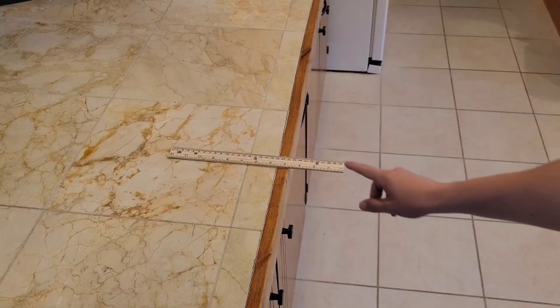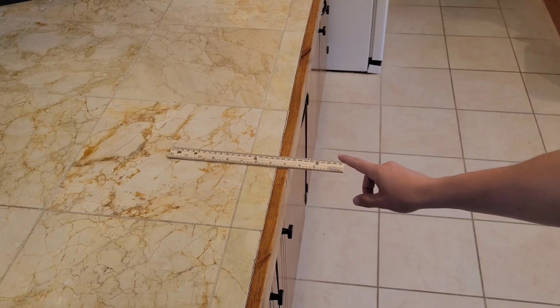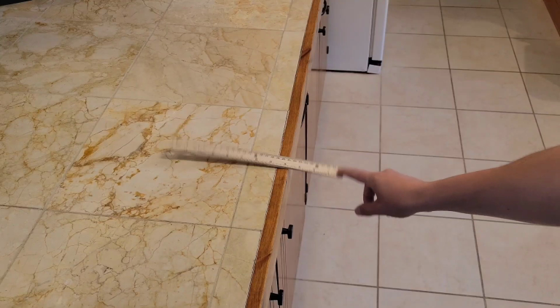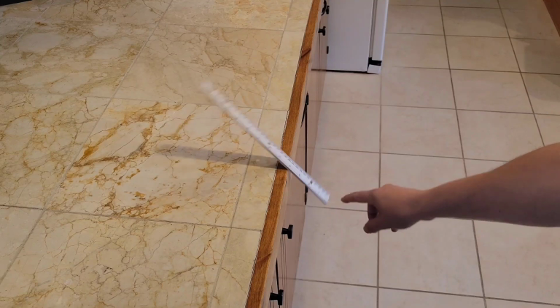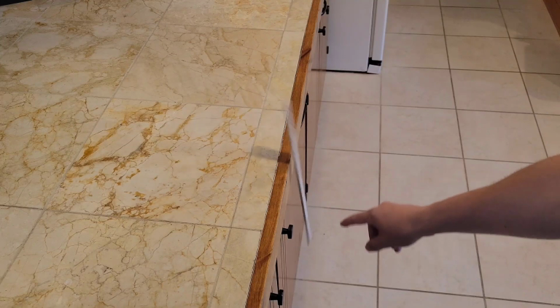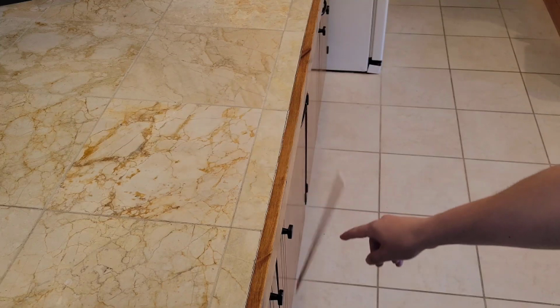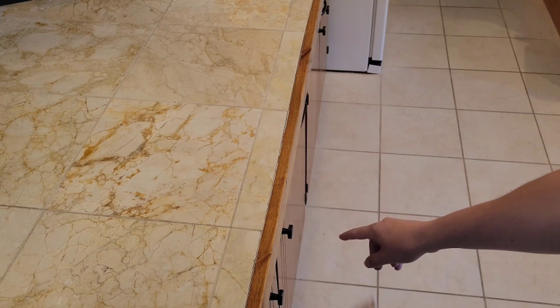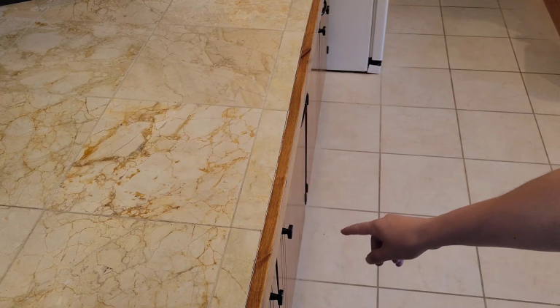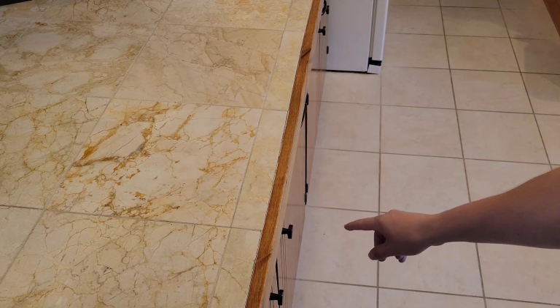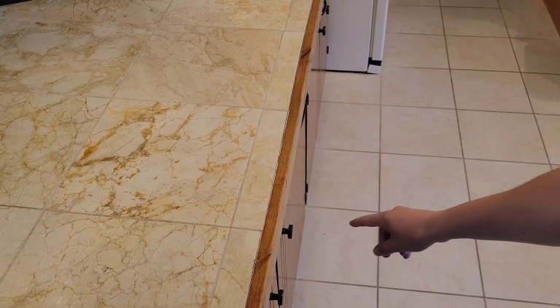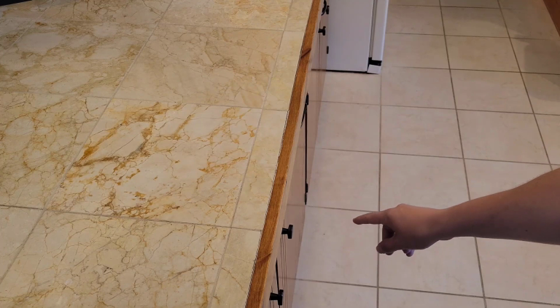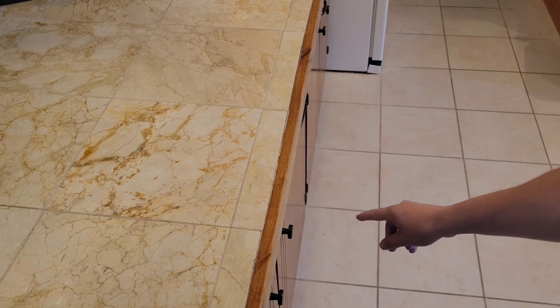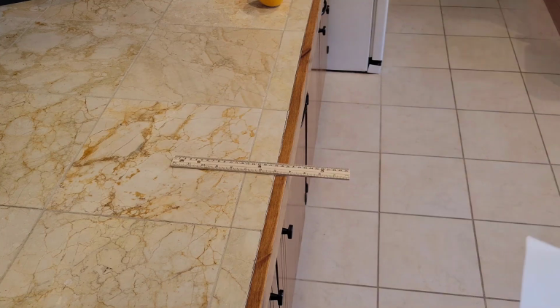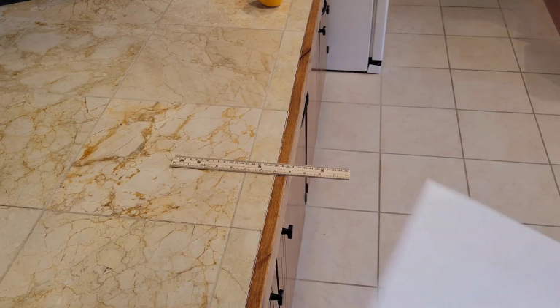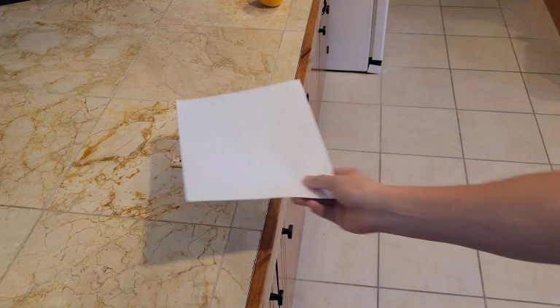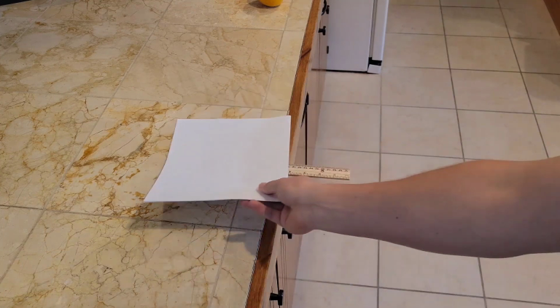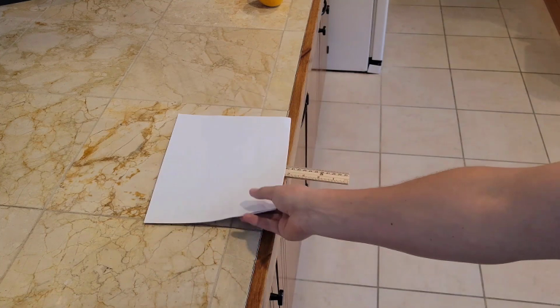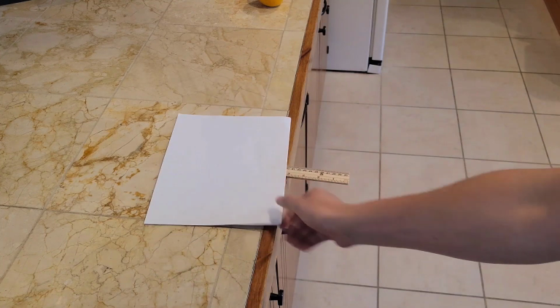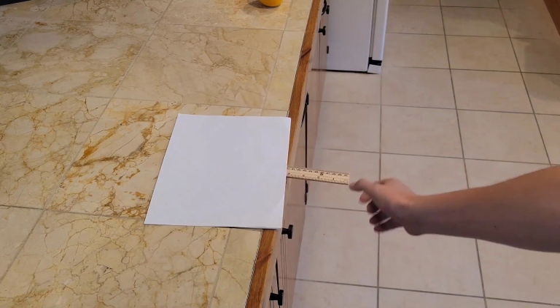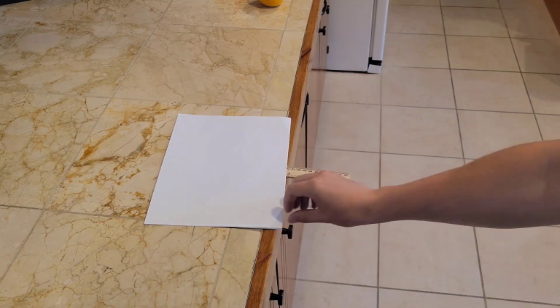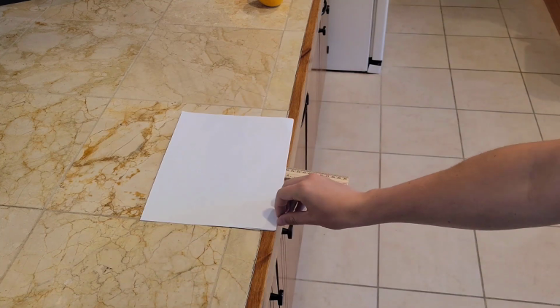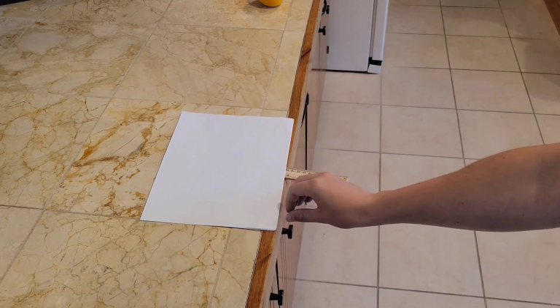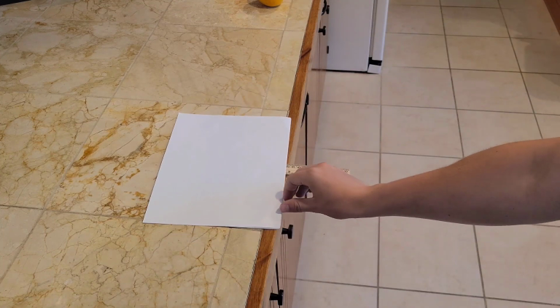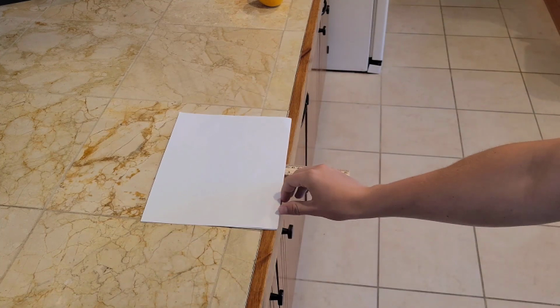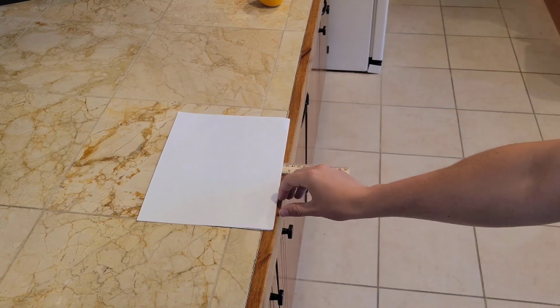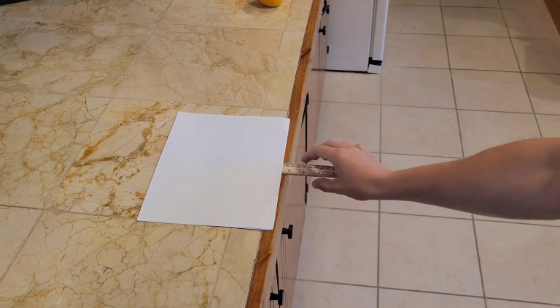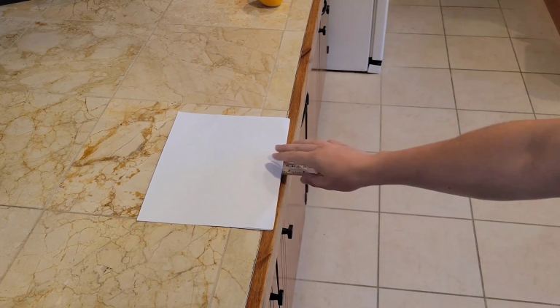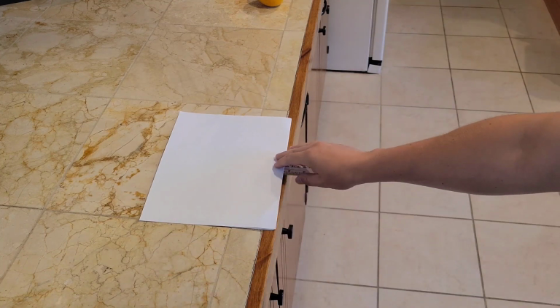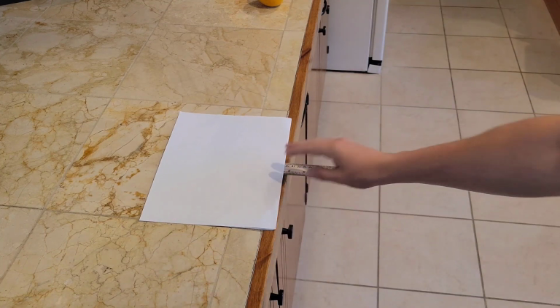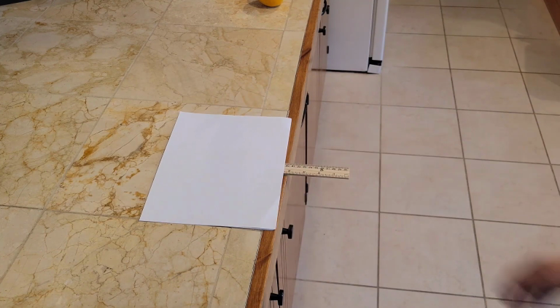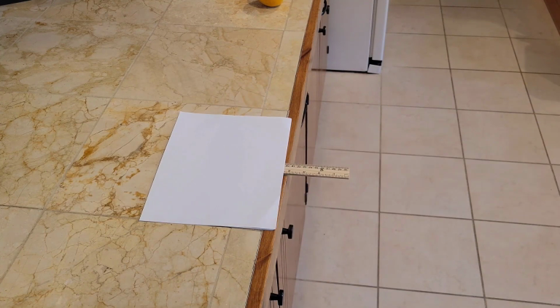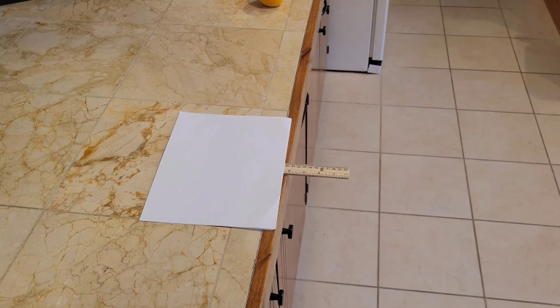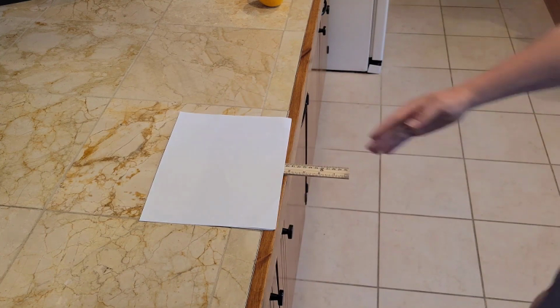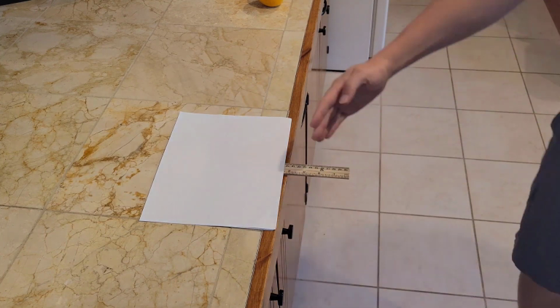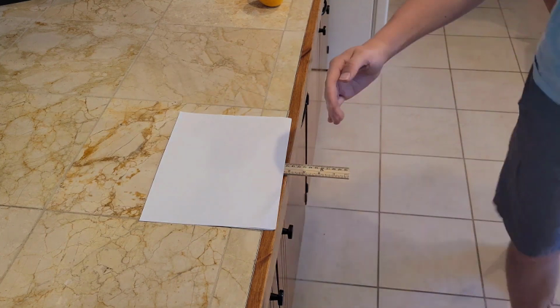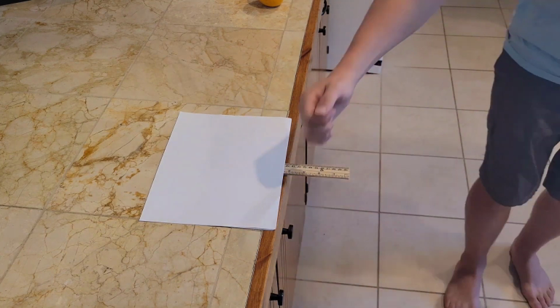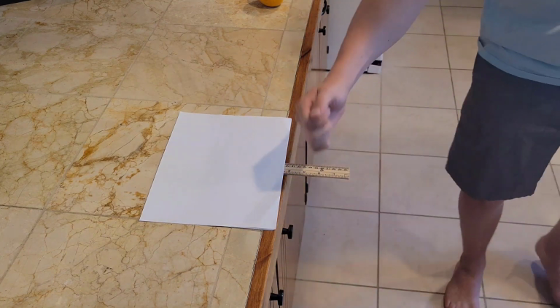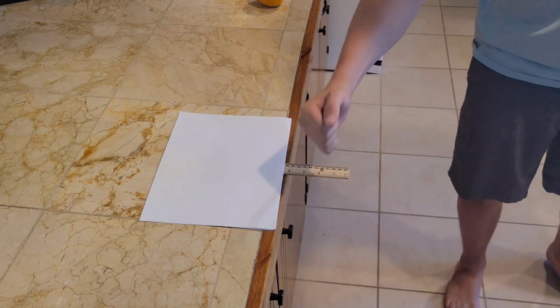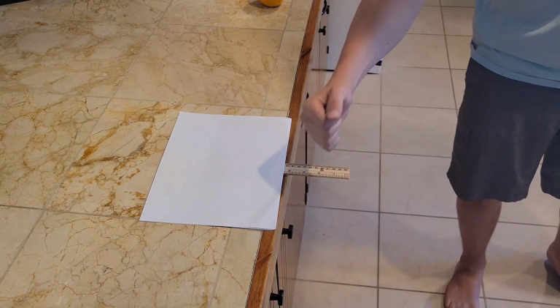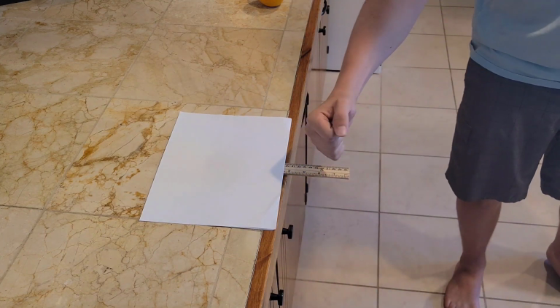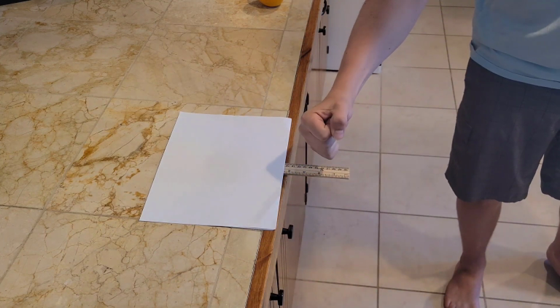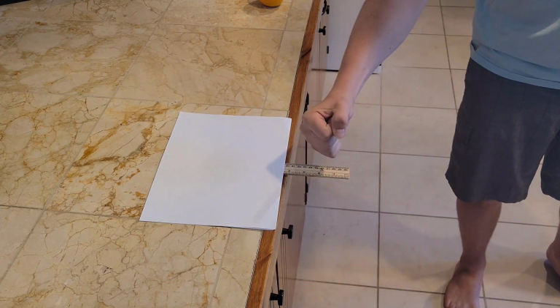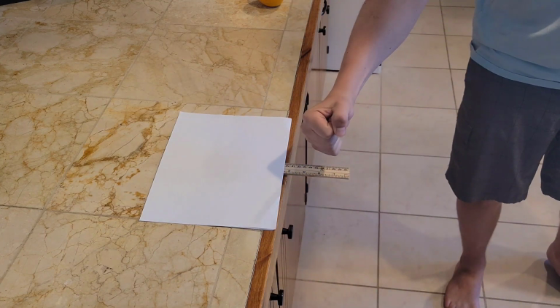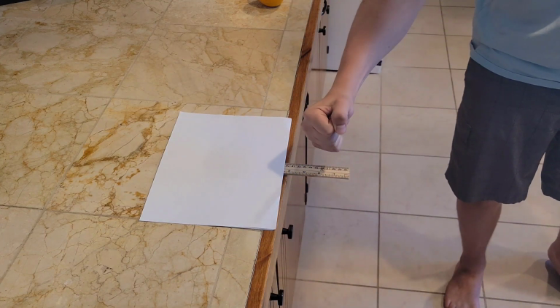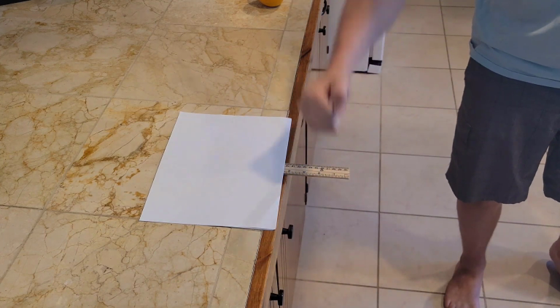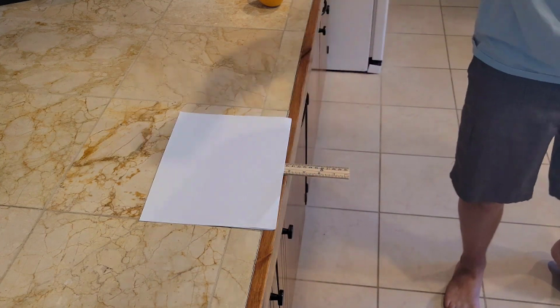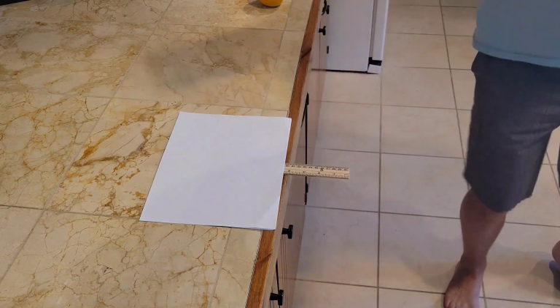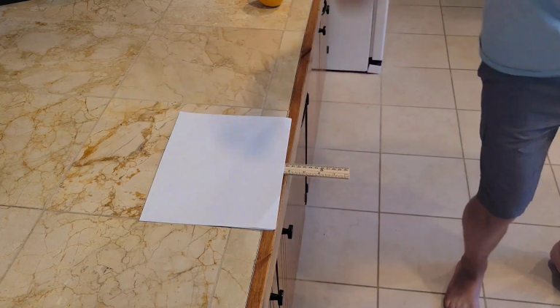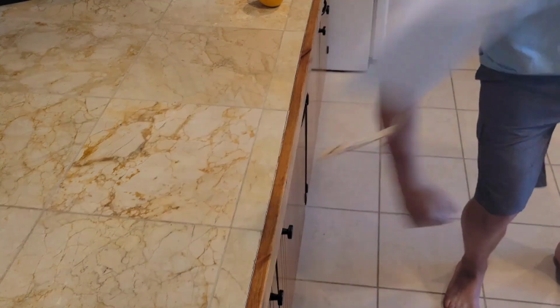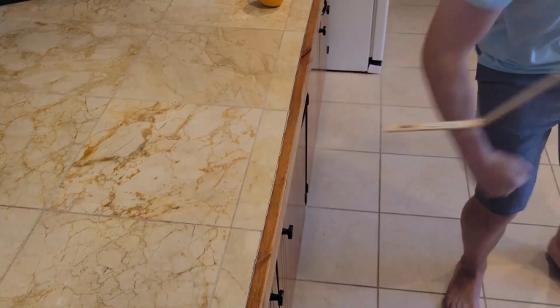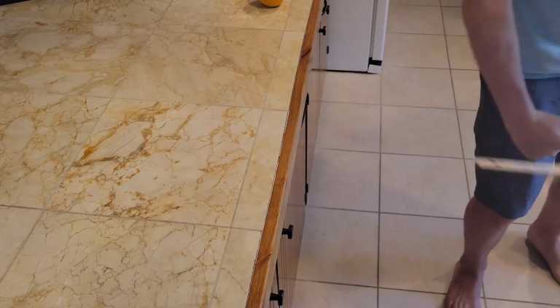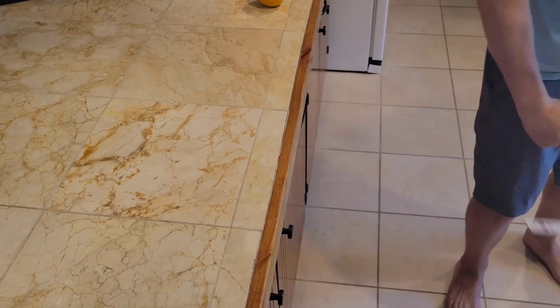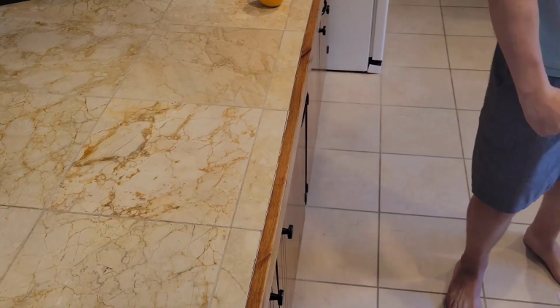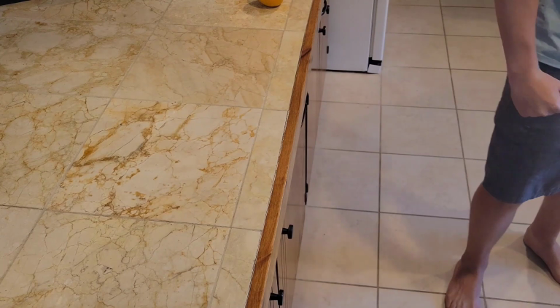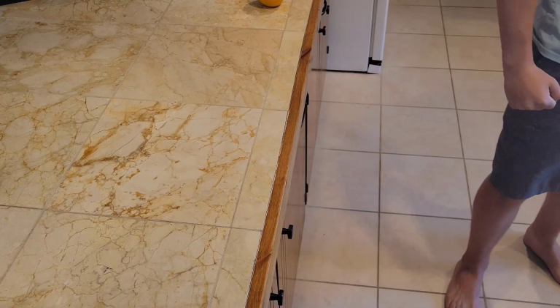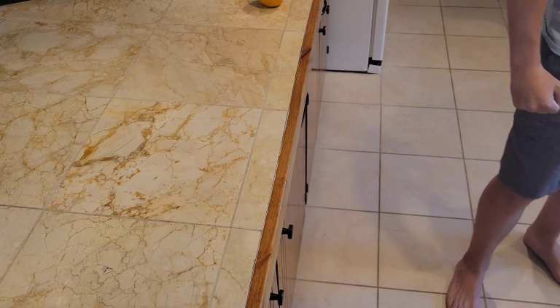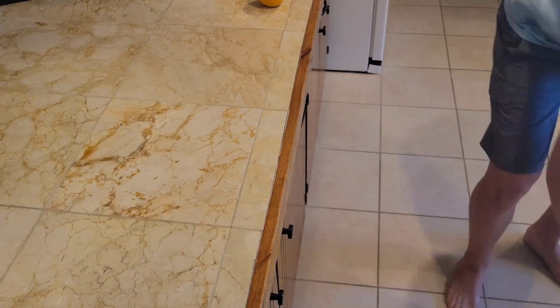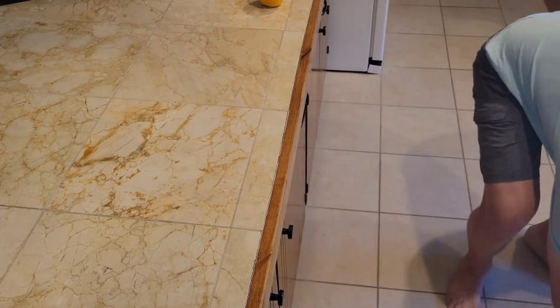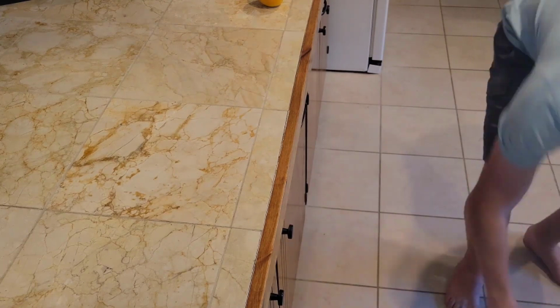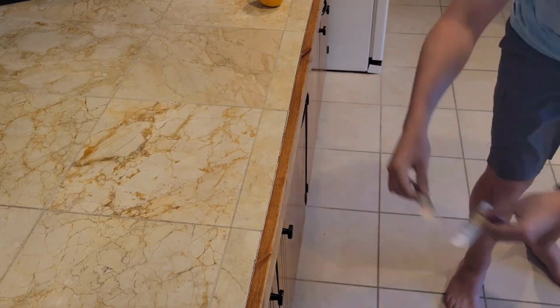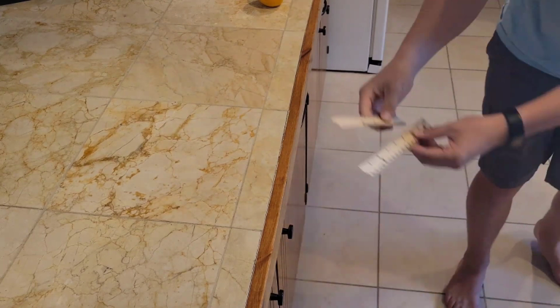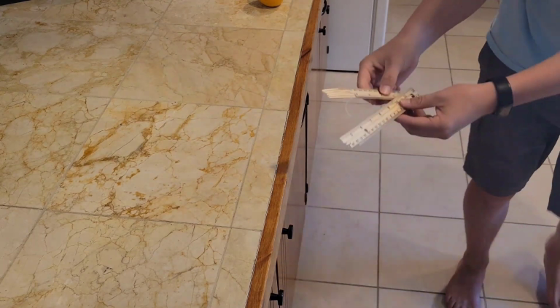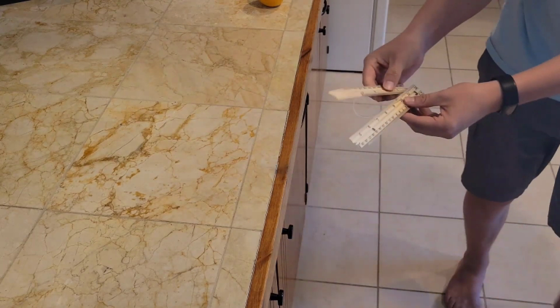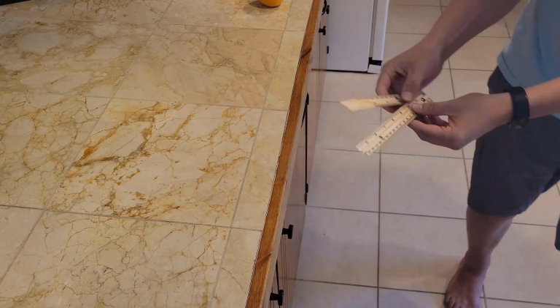A slight nudge can easily make a regular ruler fall over the edge of a counter. However, adding just a few sheets of paper allows you to whack the ruler in half.